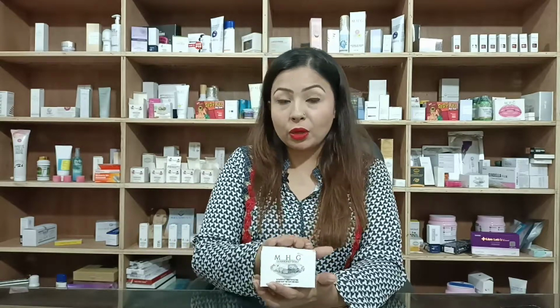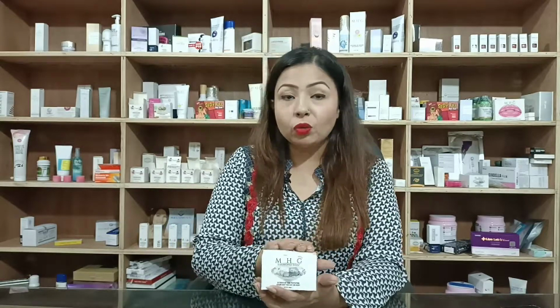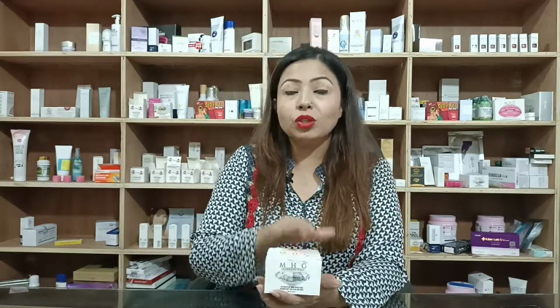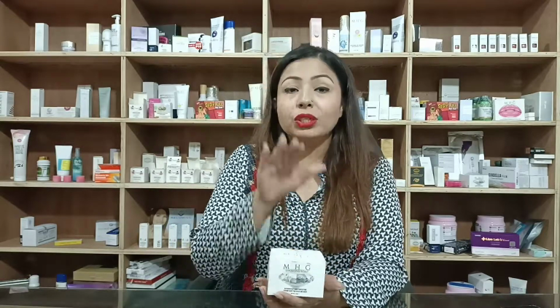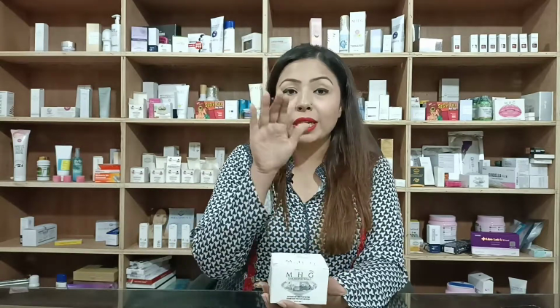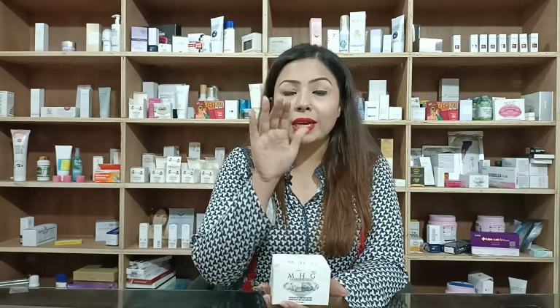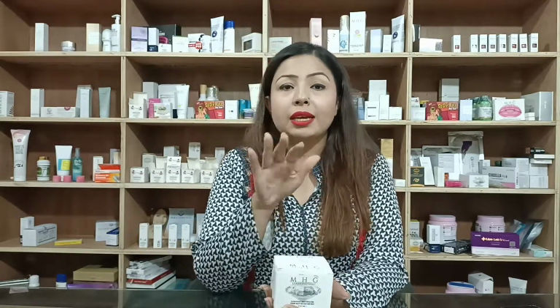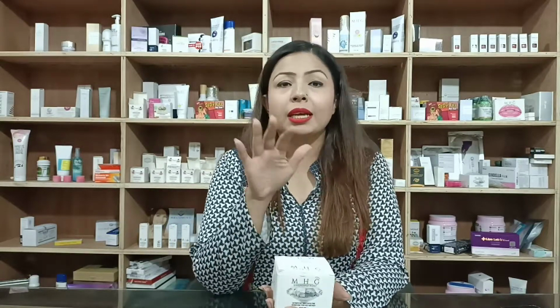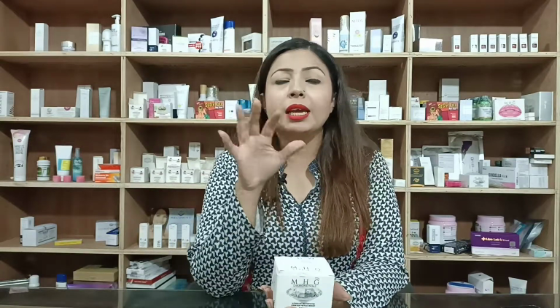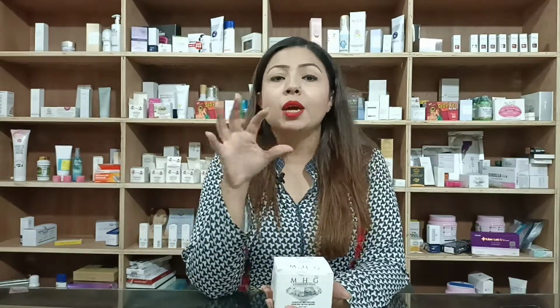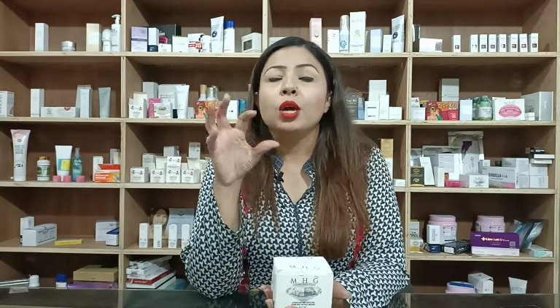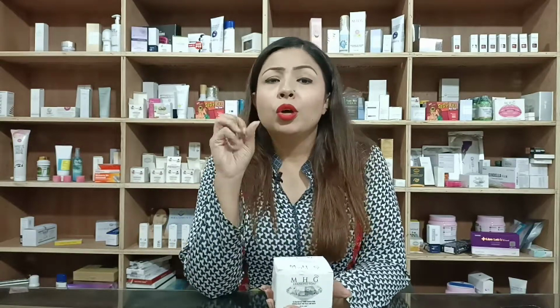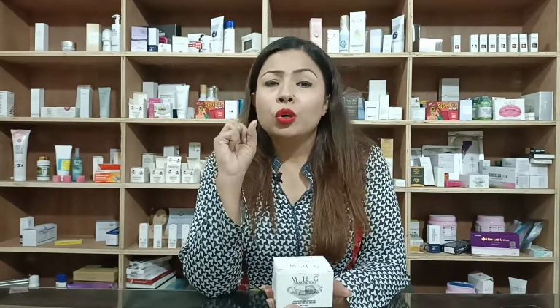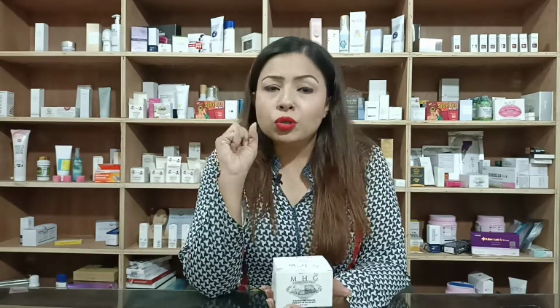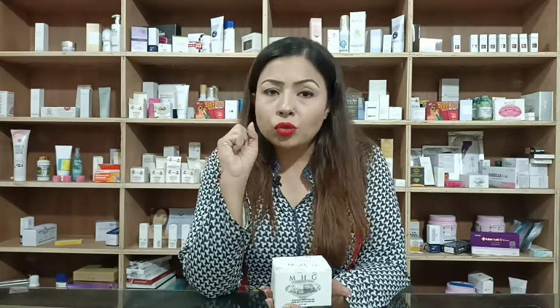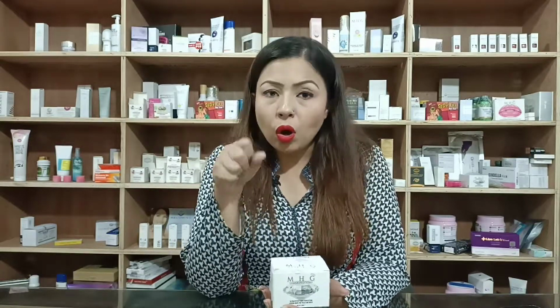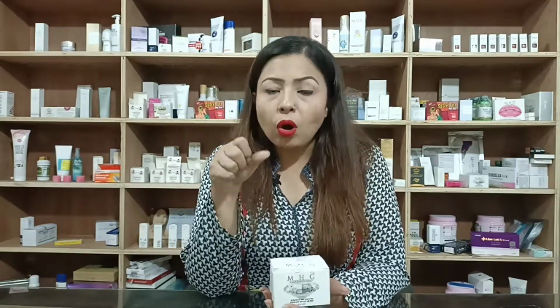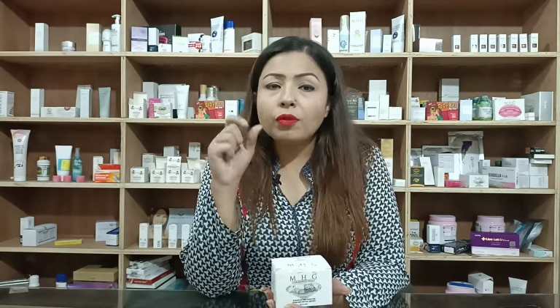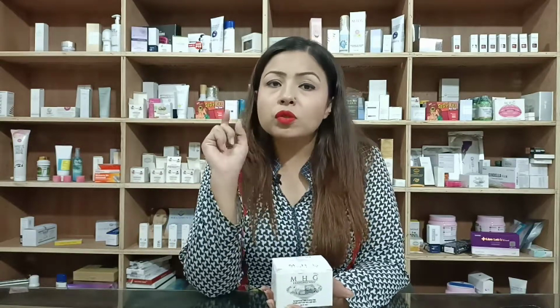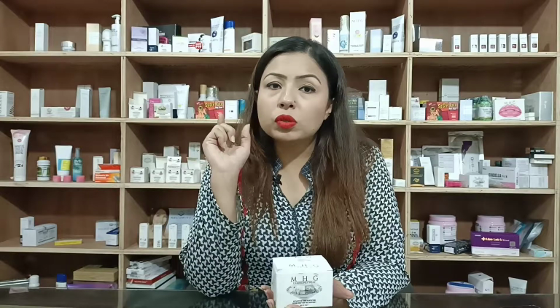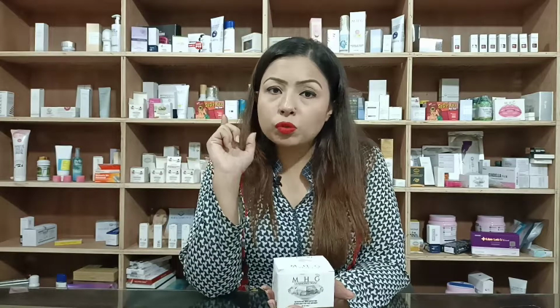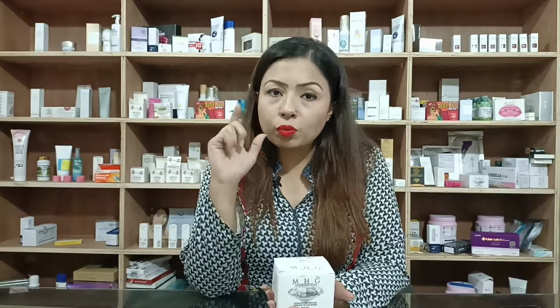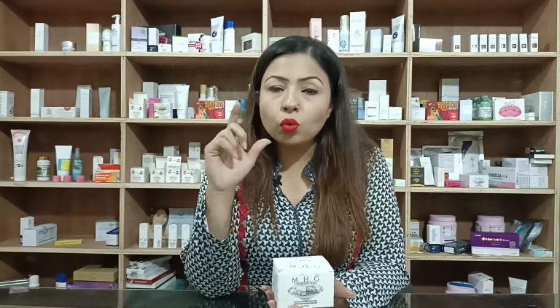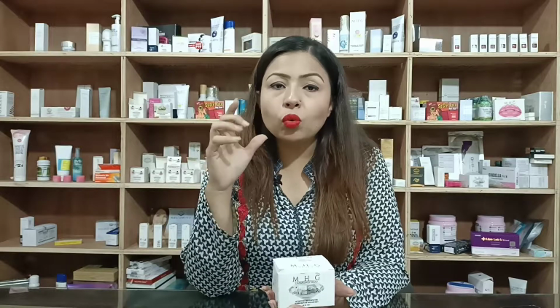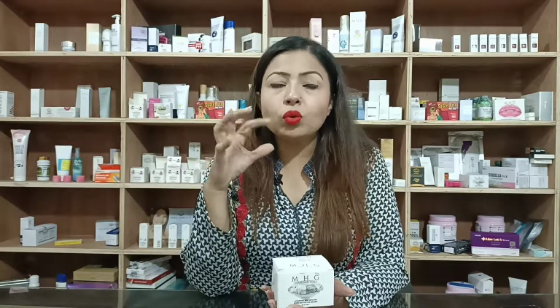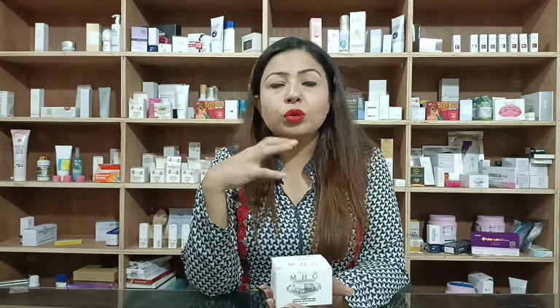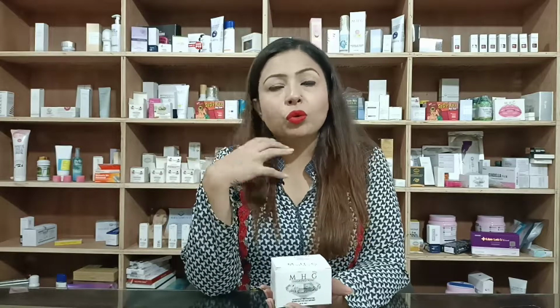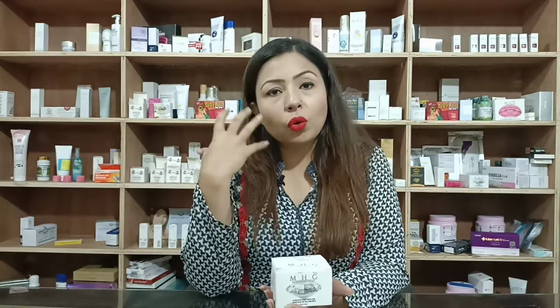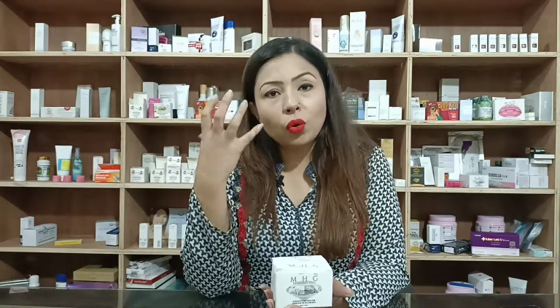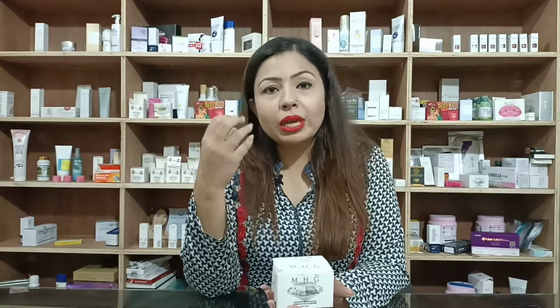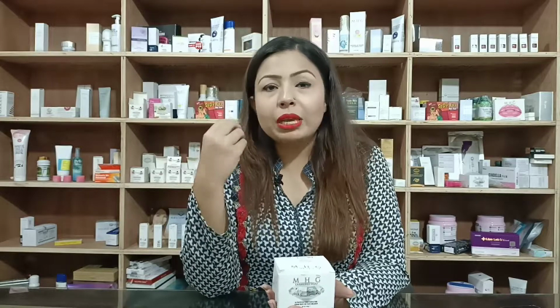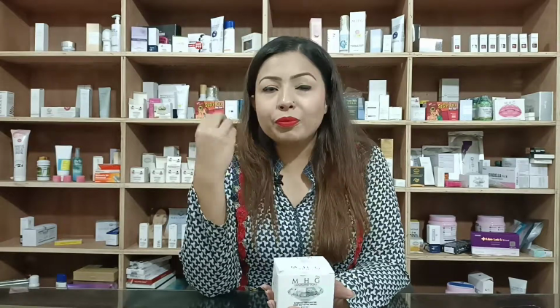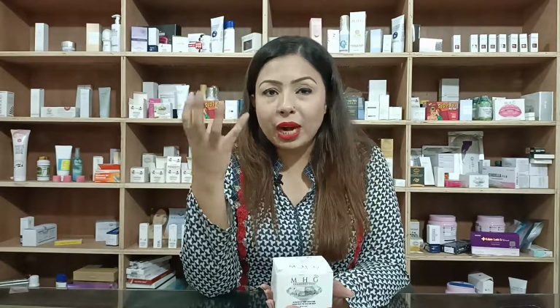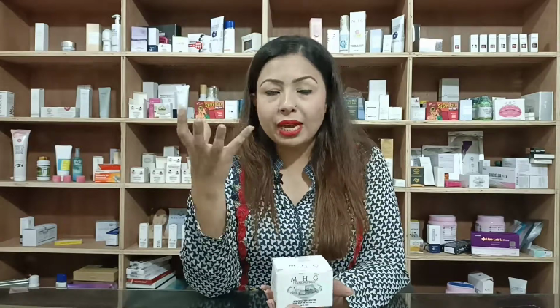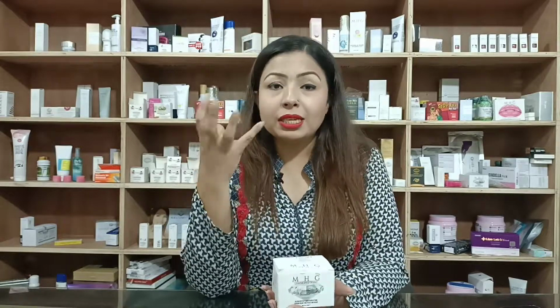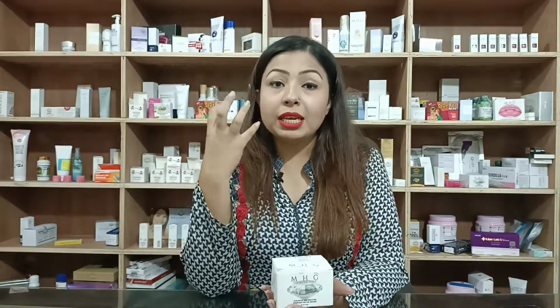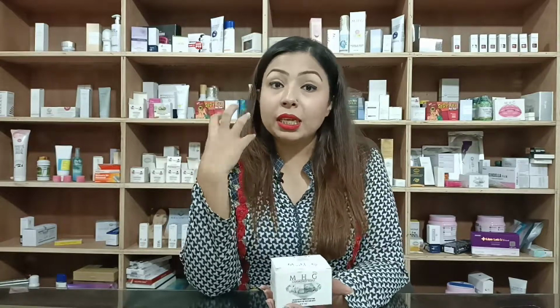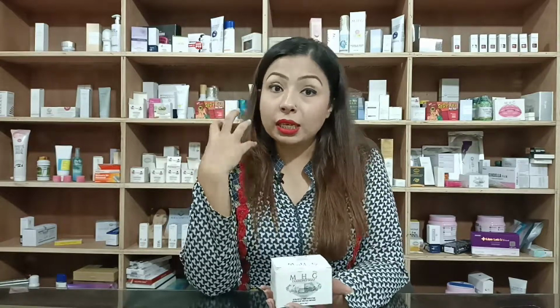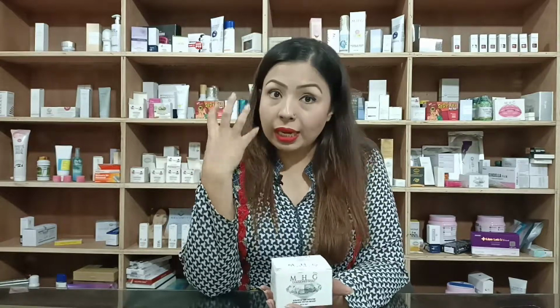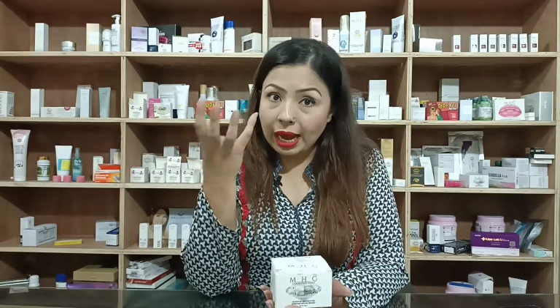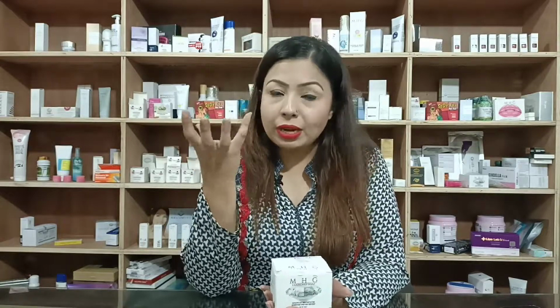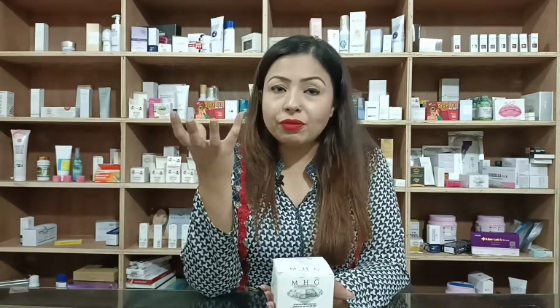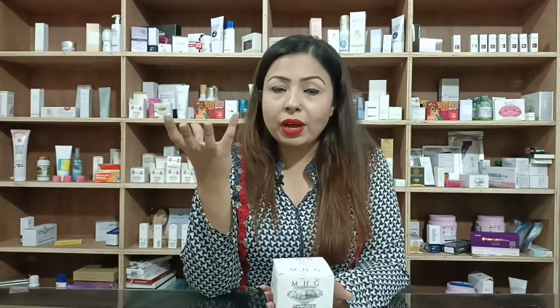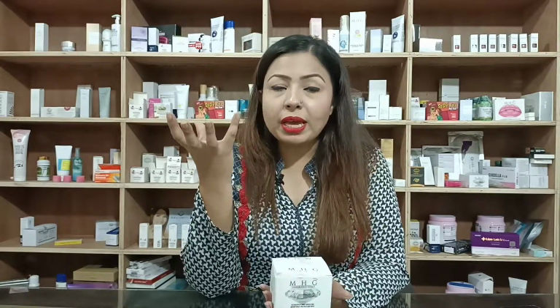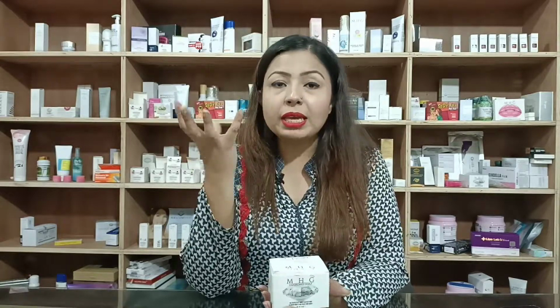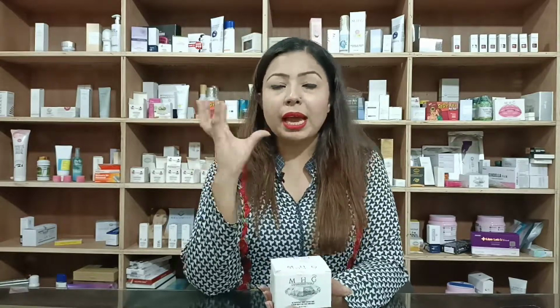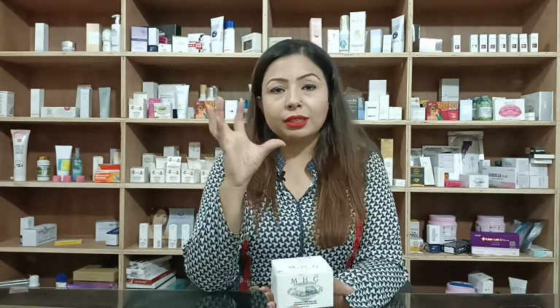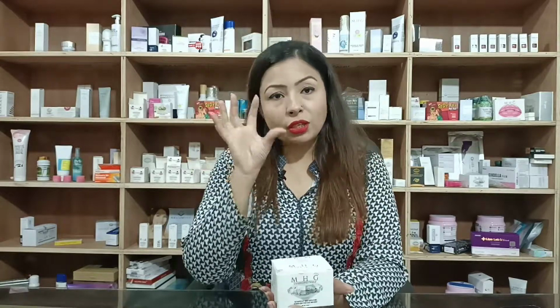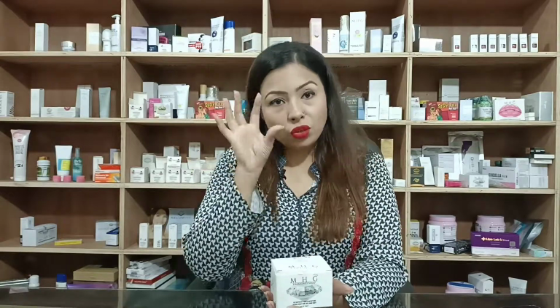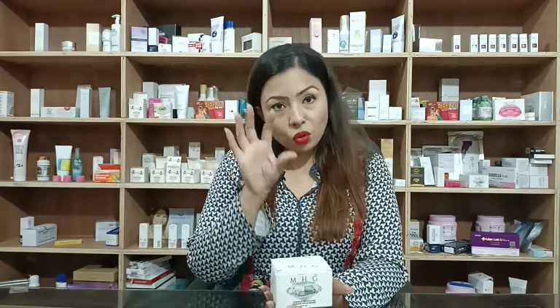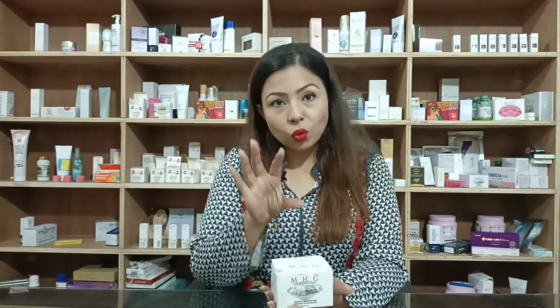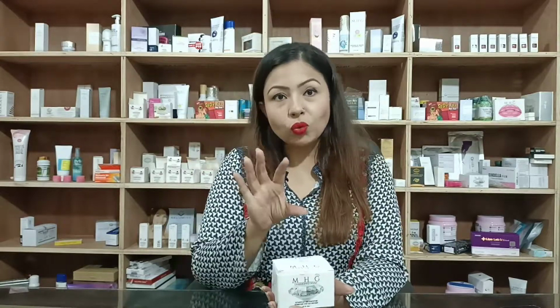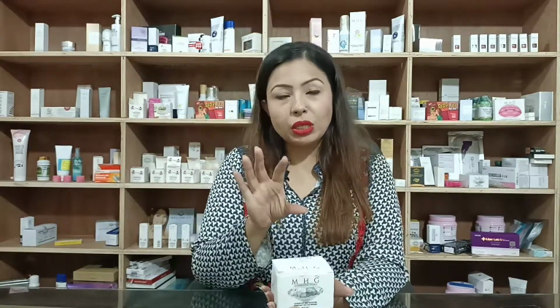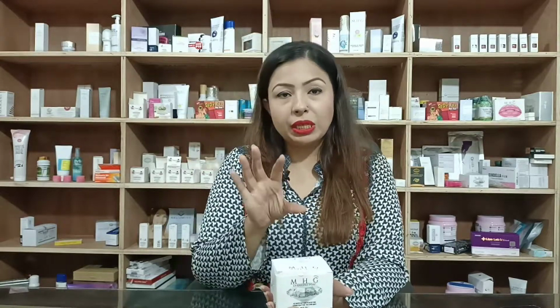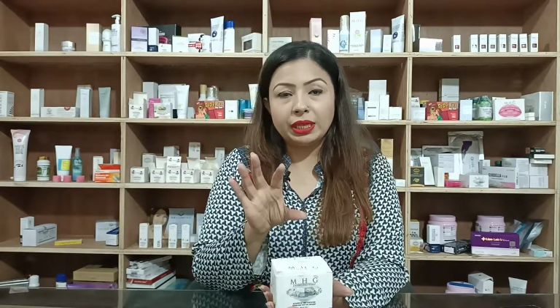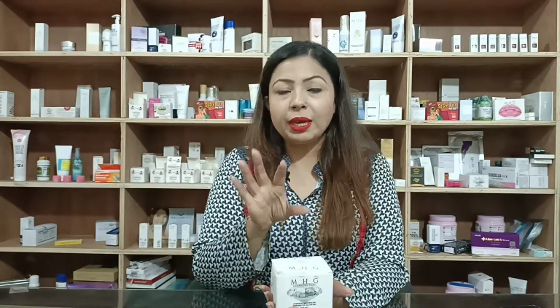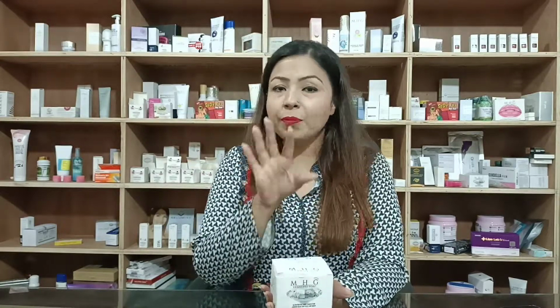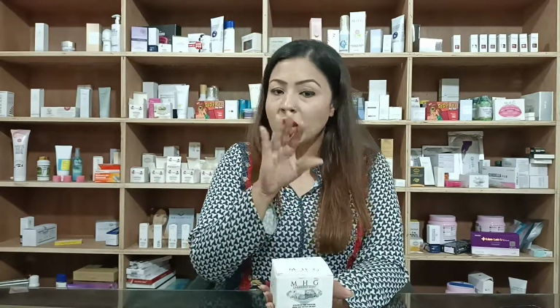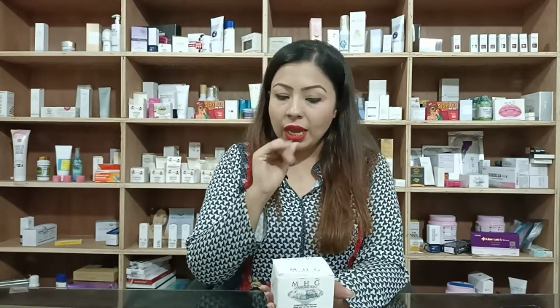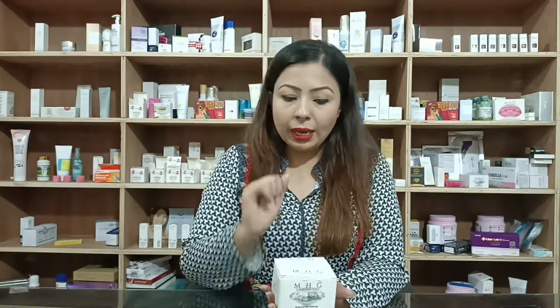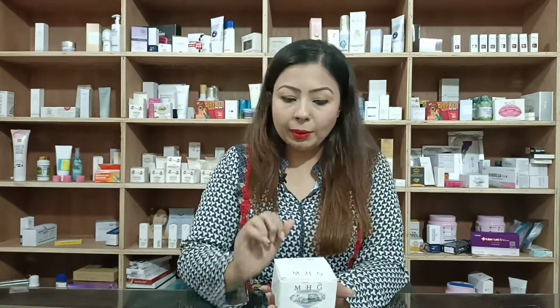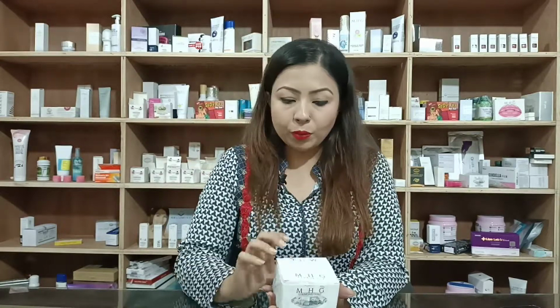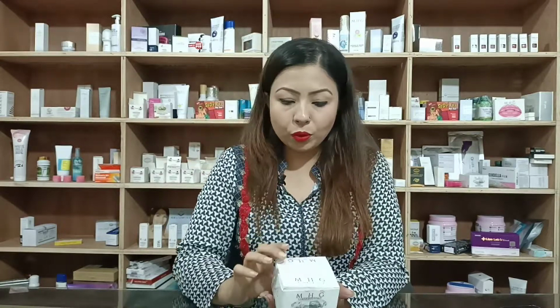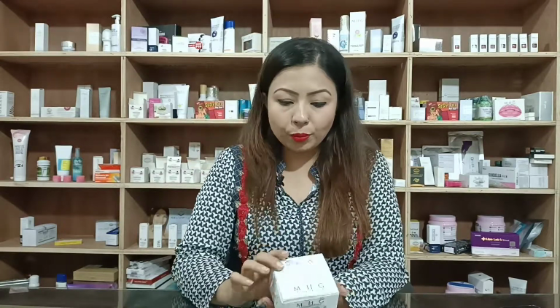The soap is soft, smooth, glowing, brightening, clarifying and toning to help you.